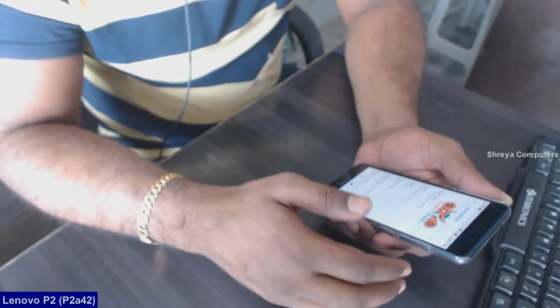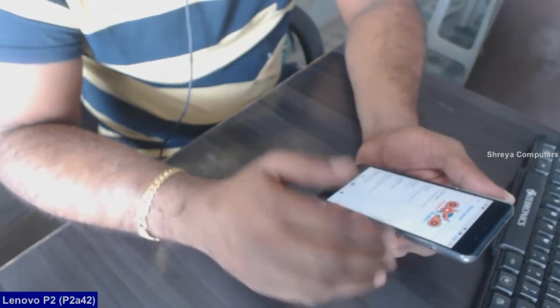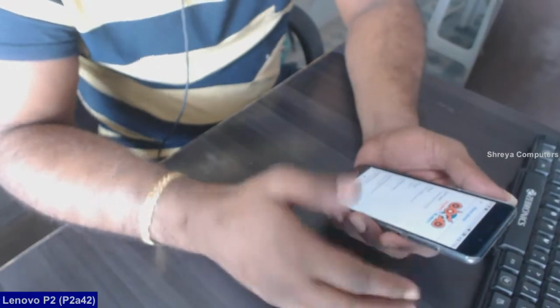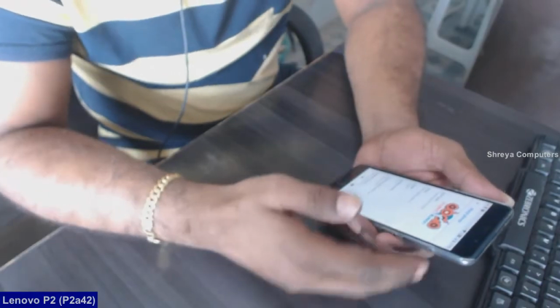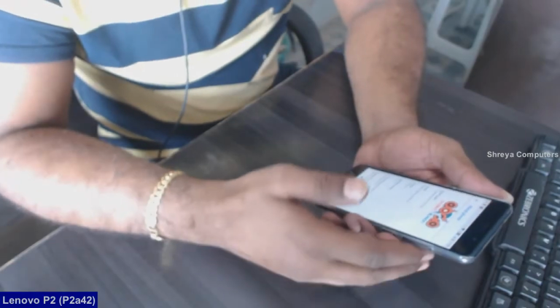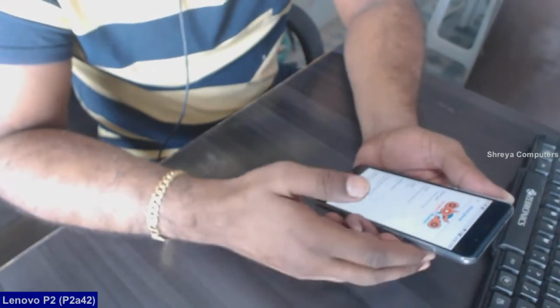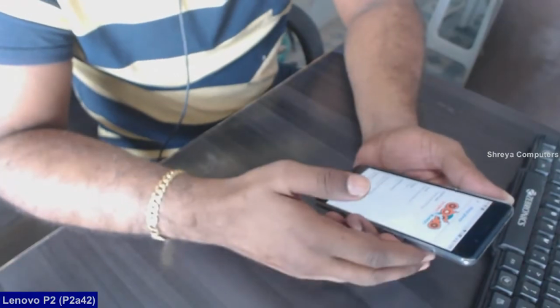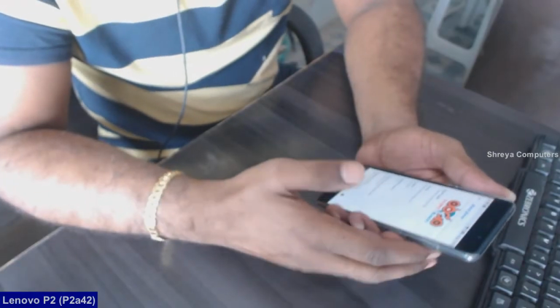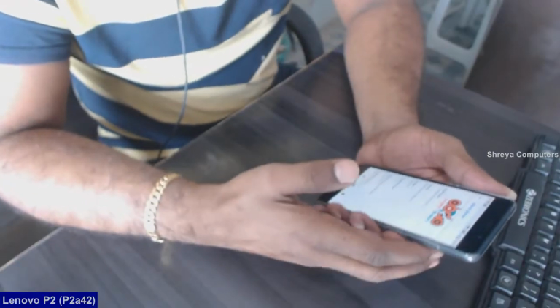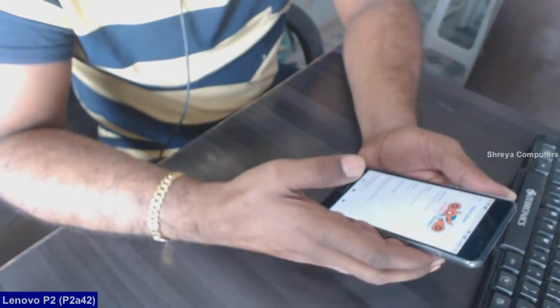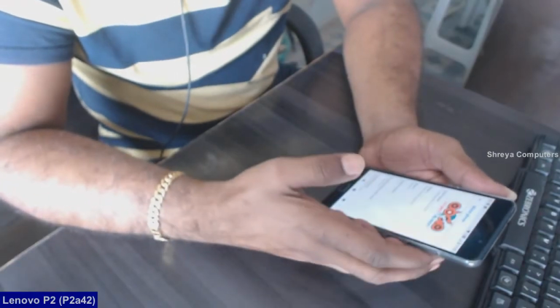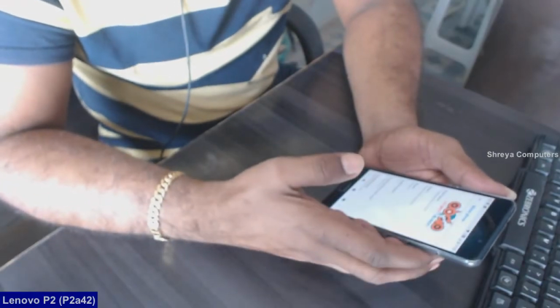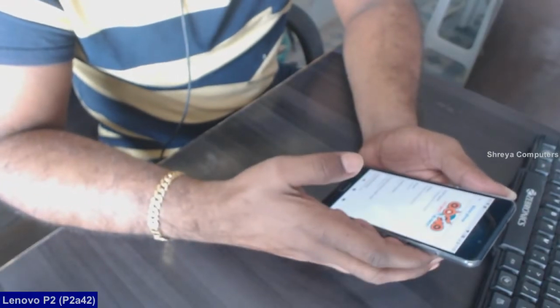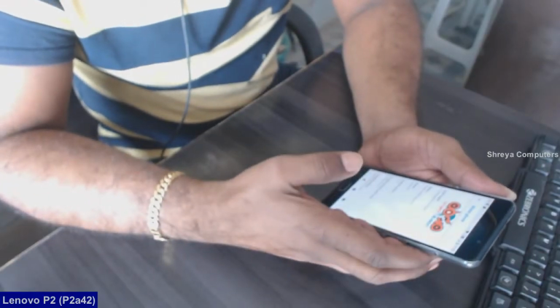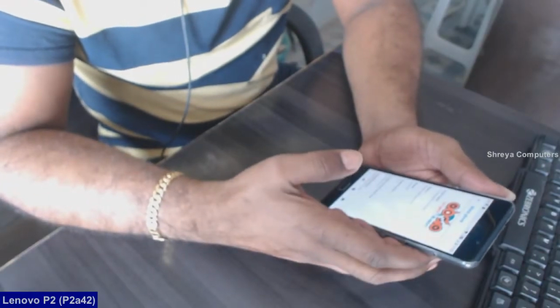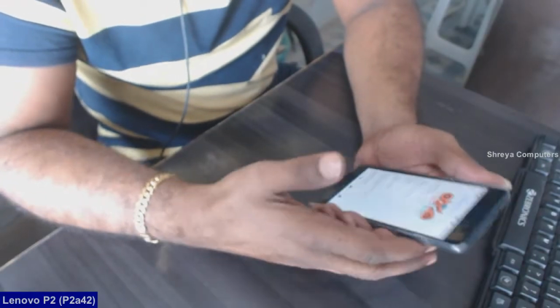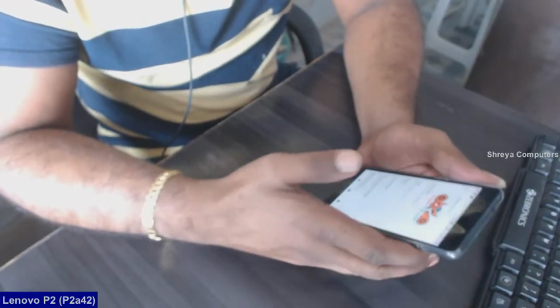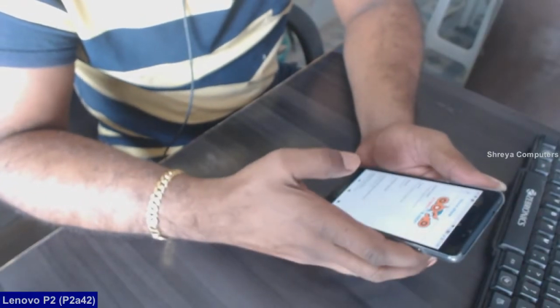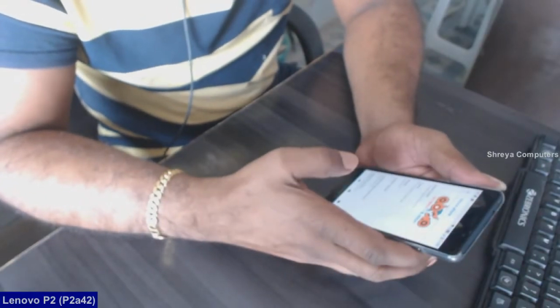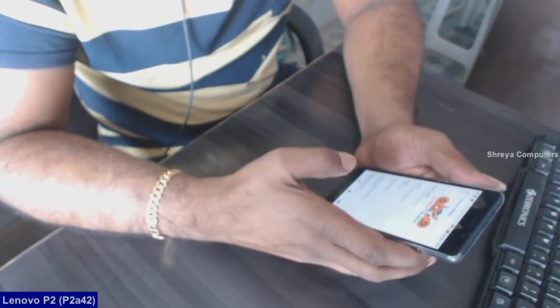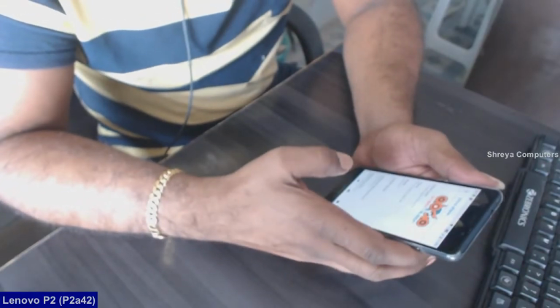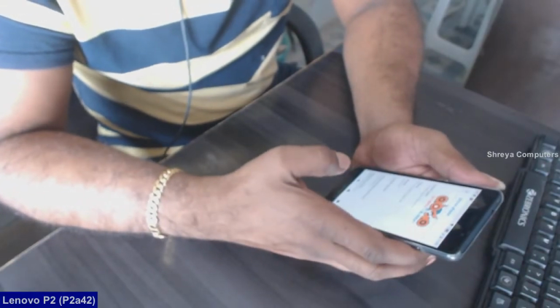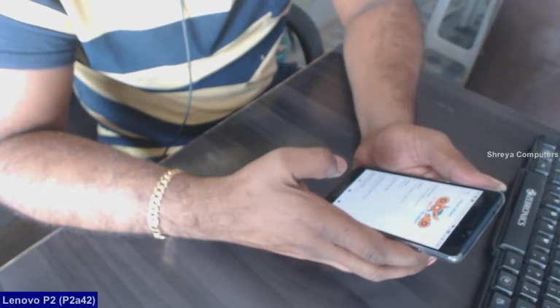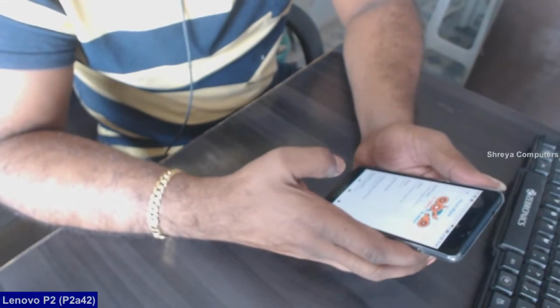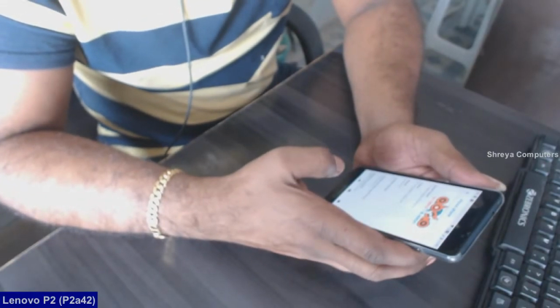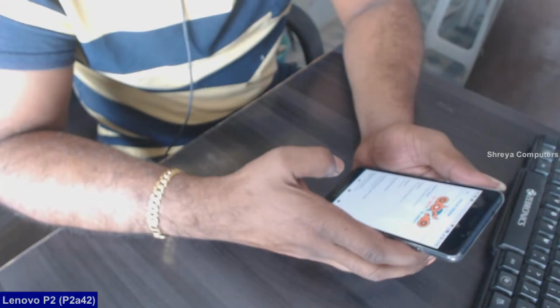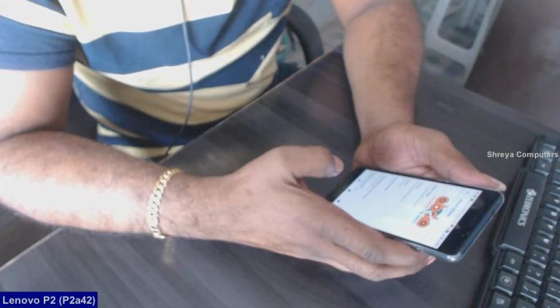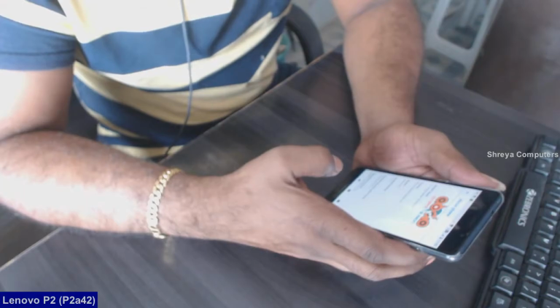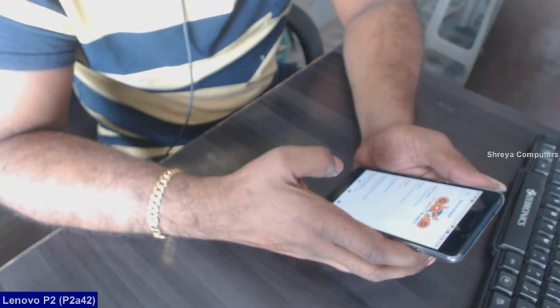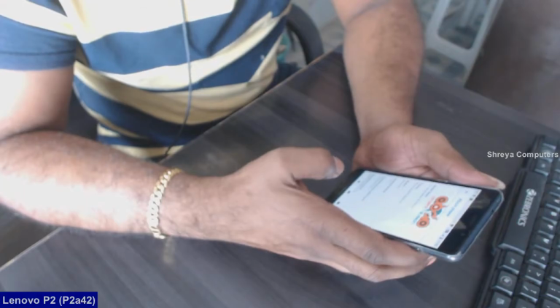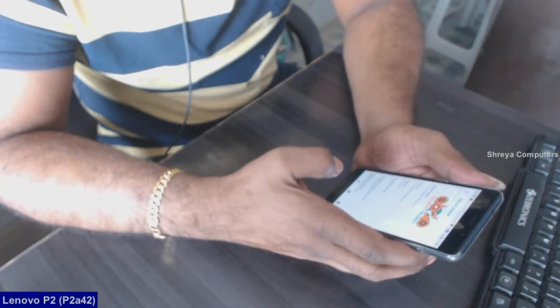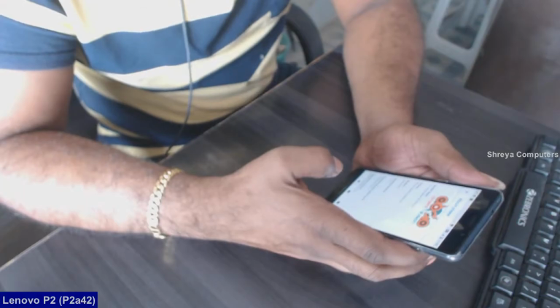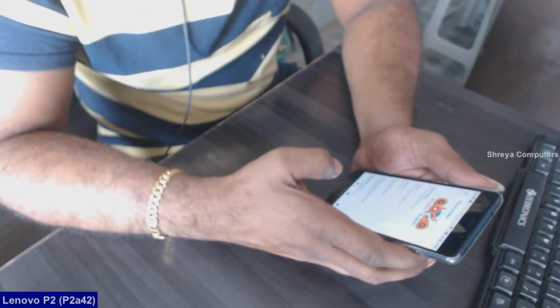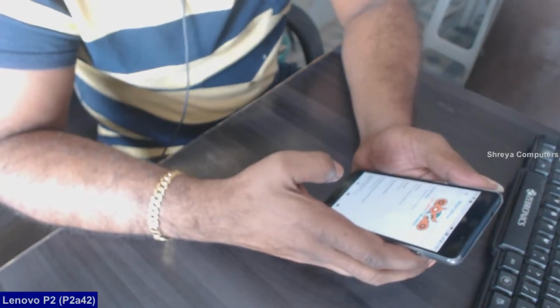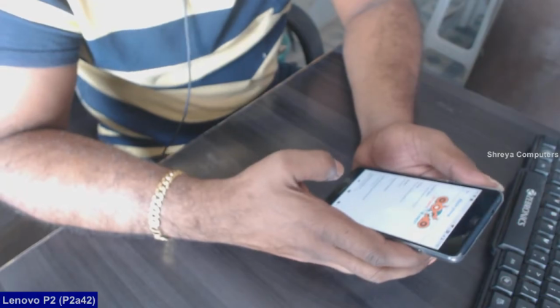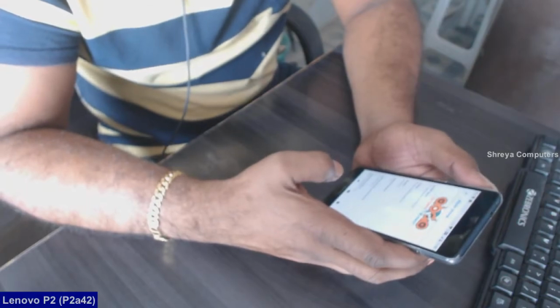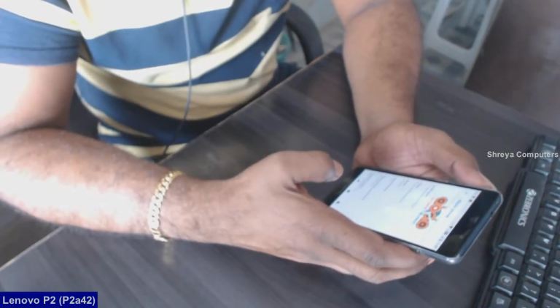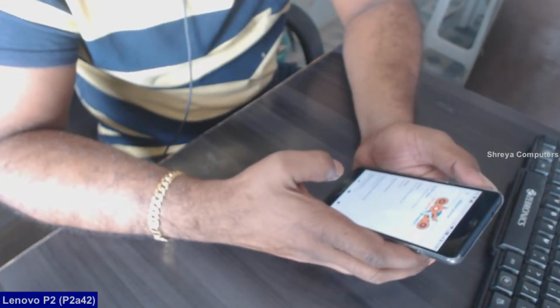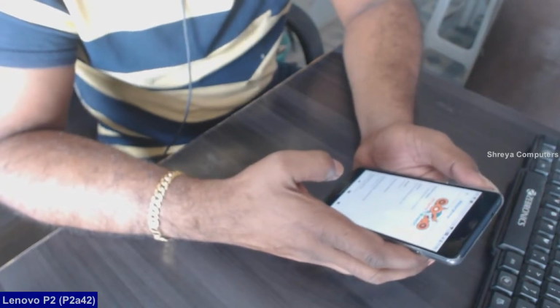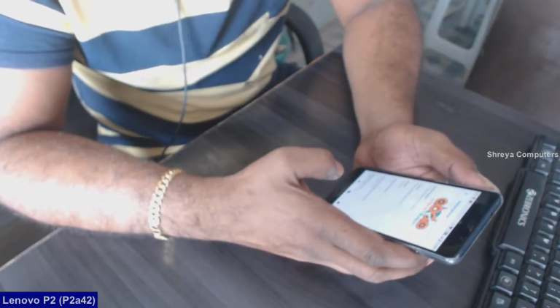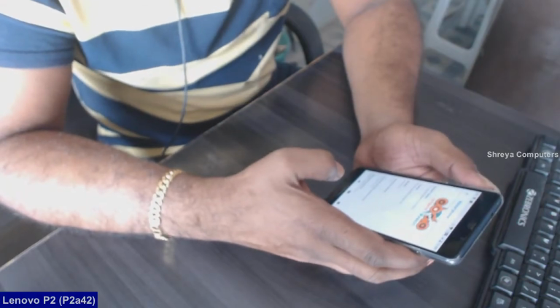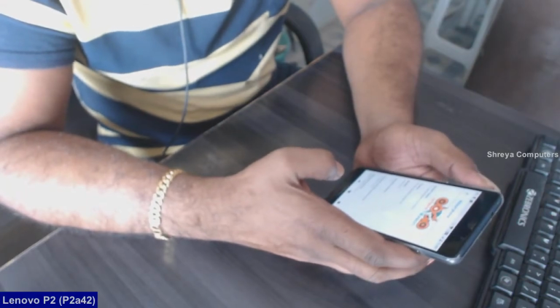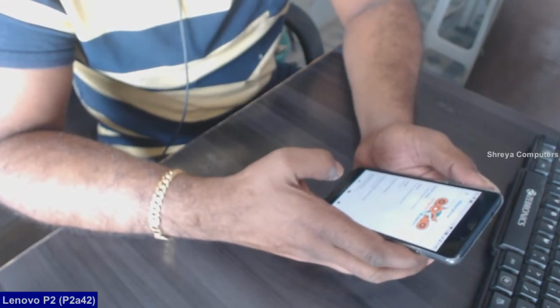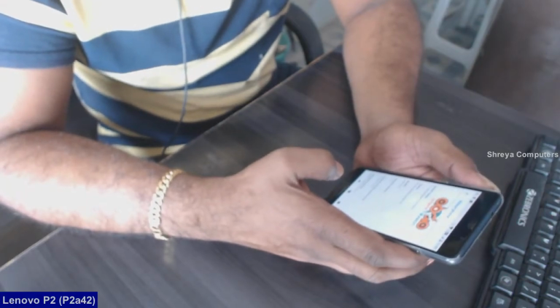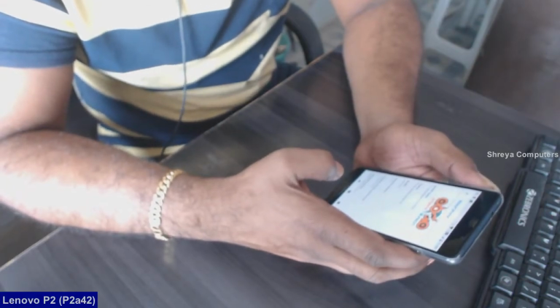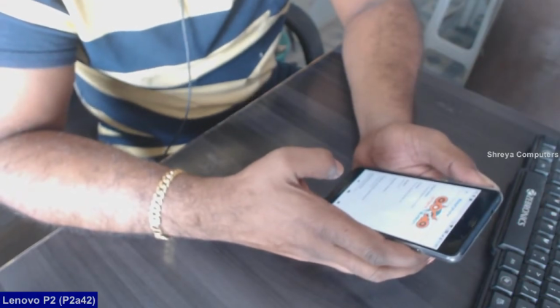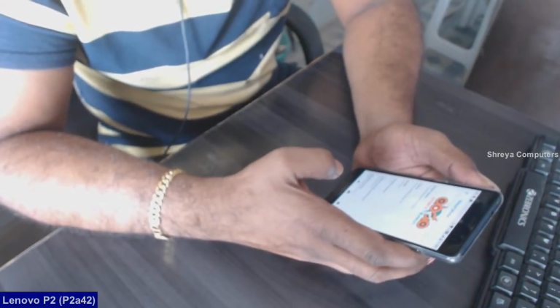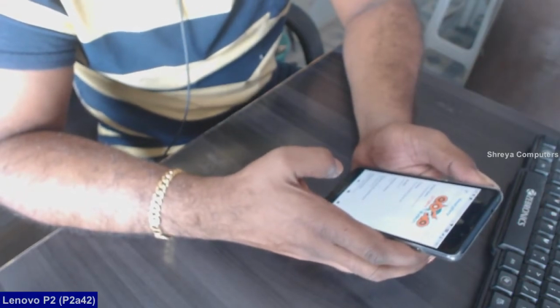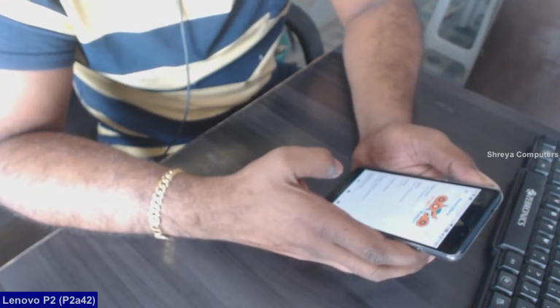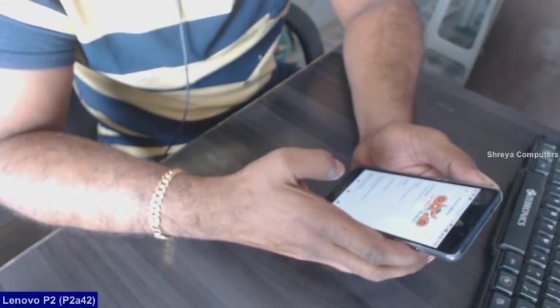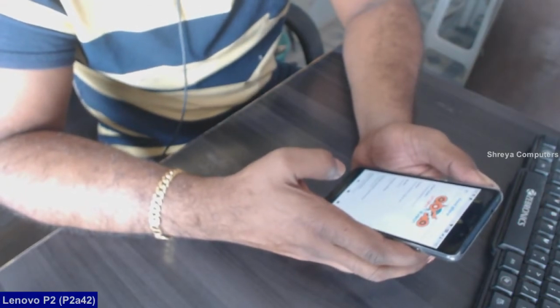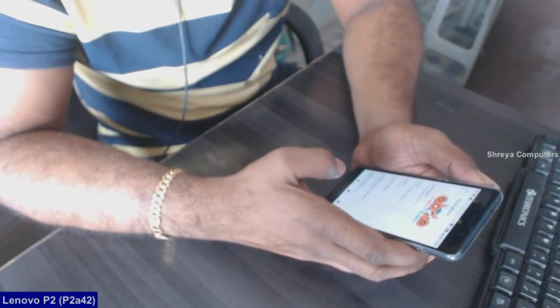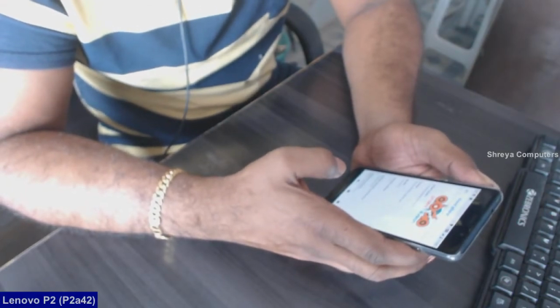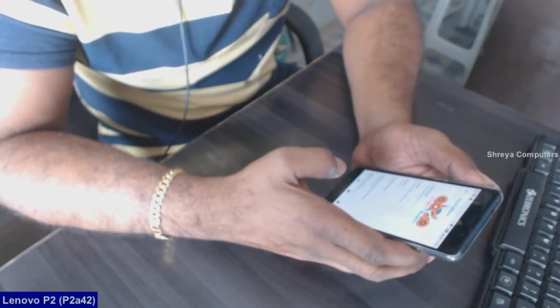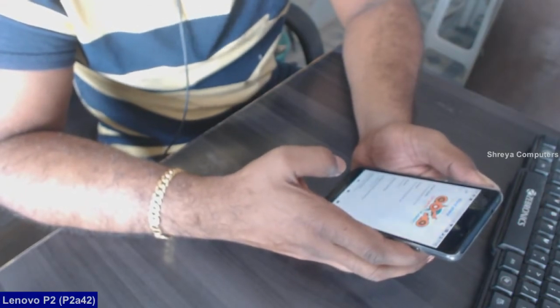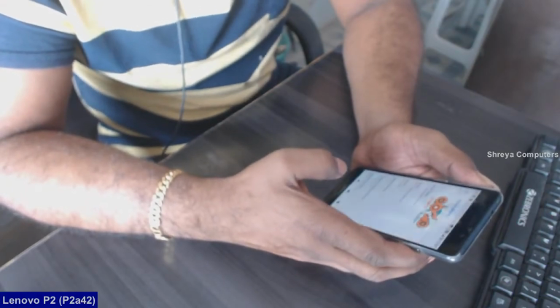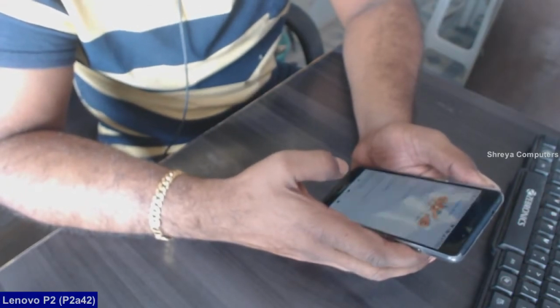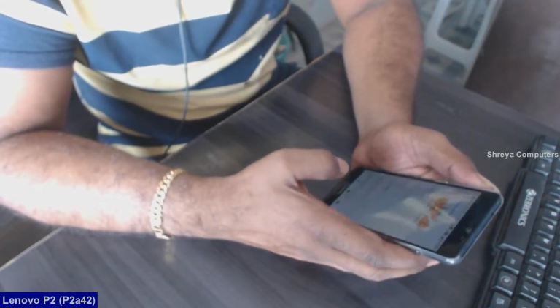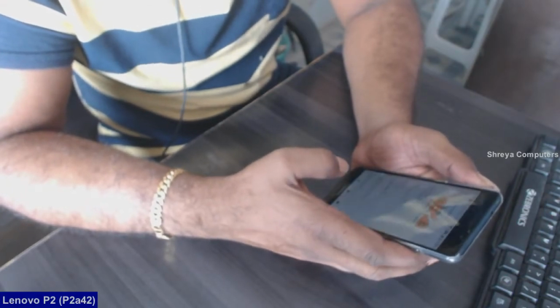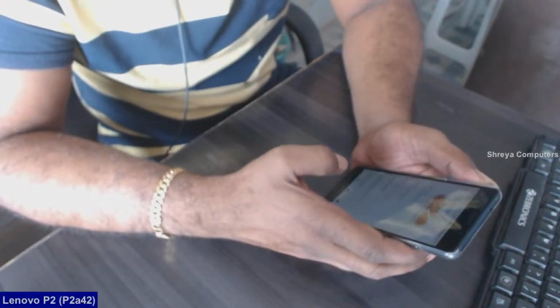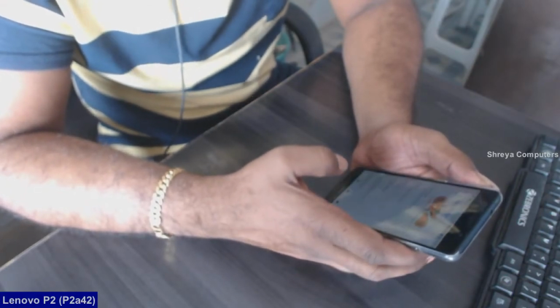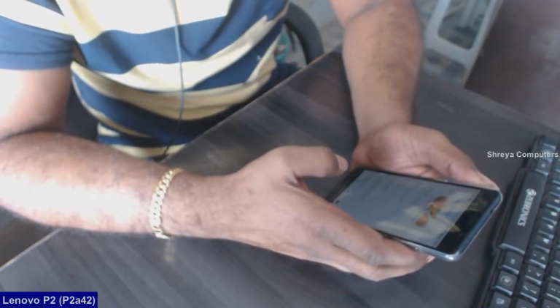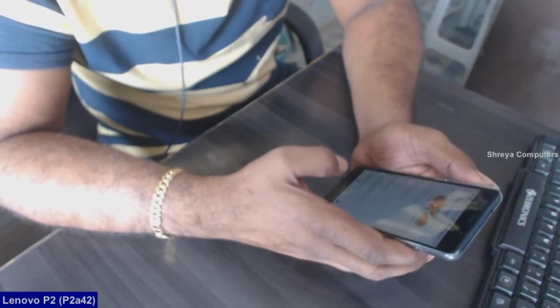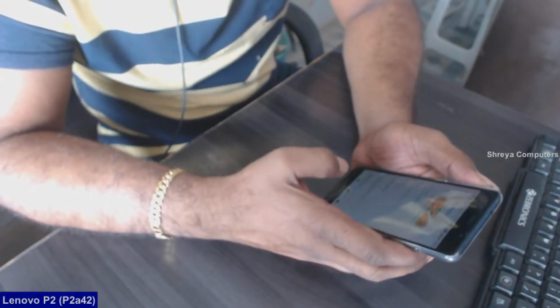Hi friends, my name is Shyam and you are watching Shriya Computer Tech Channel. Today is good news for Lenovo P2 users.